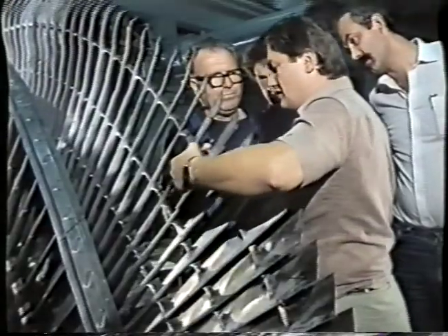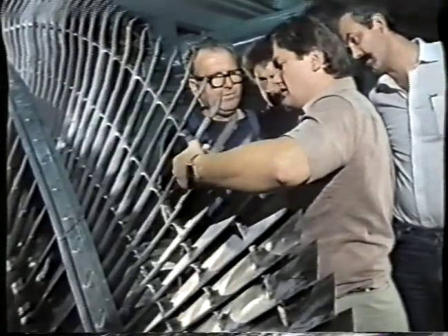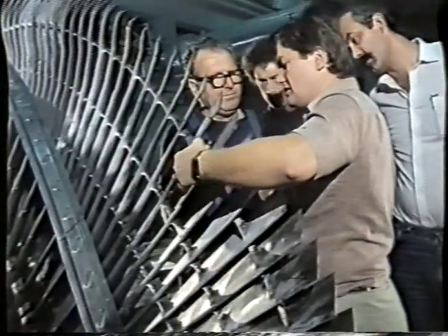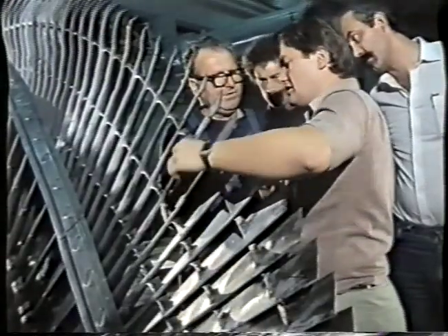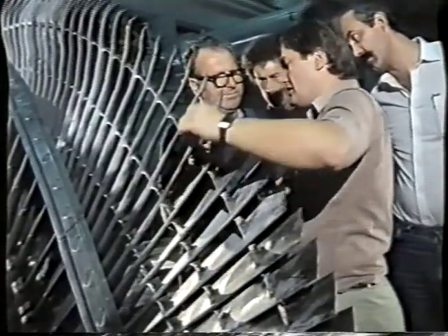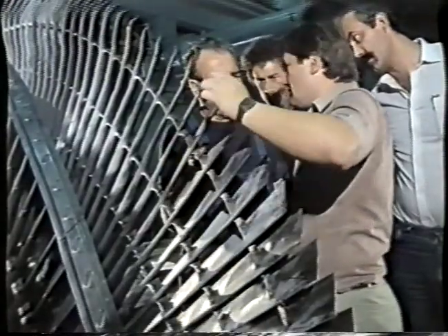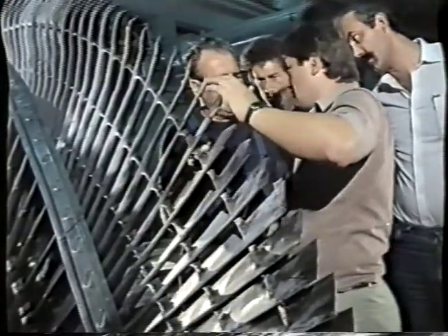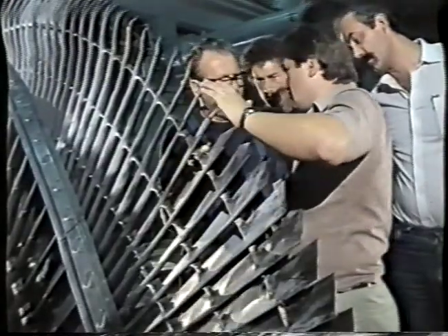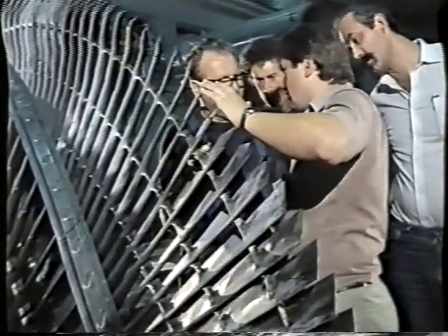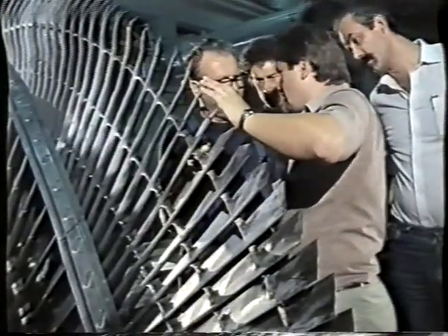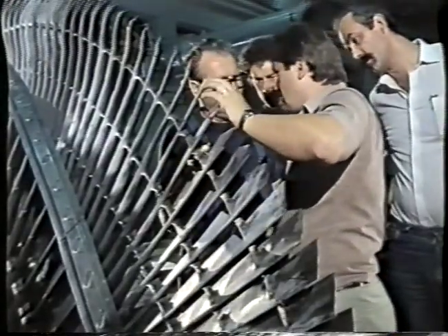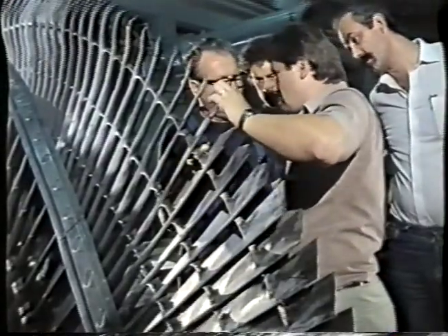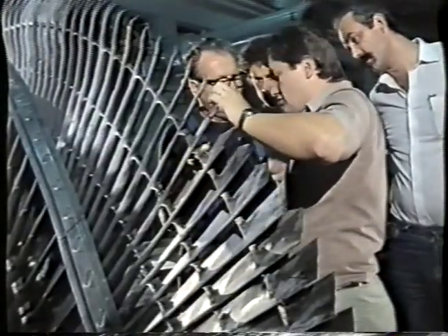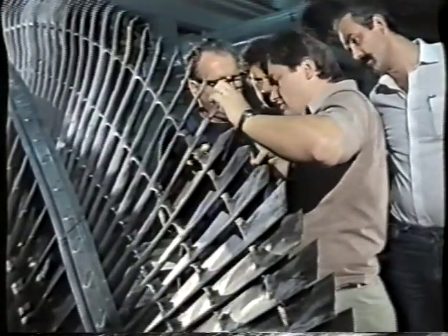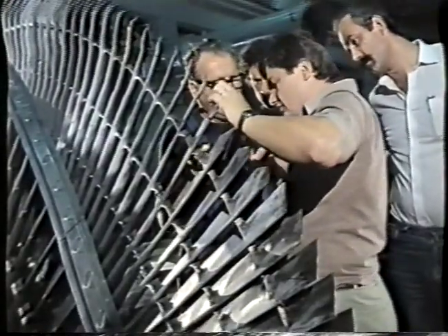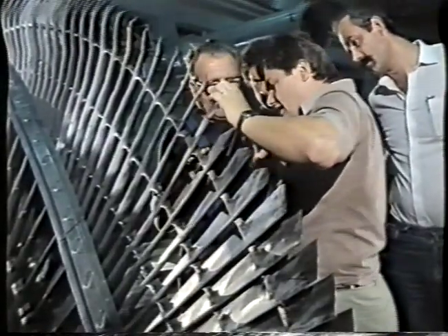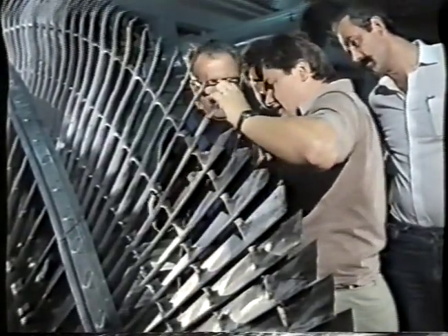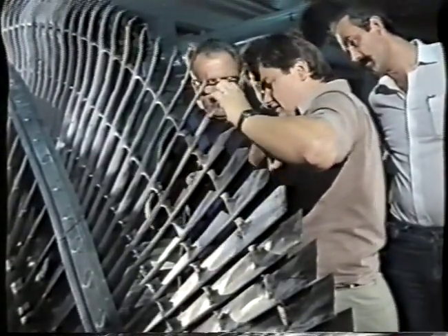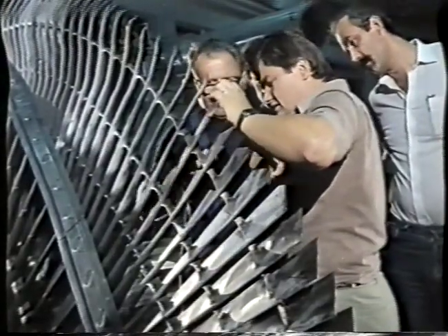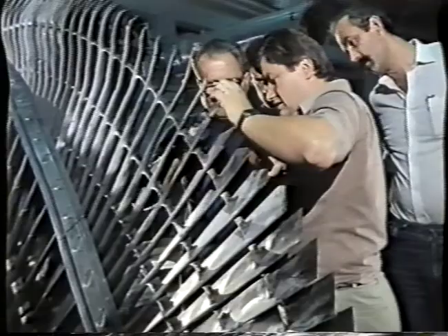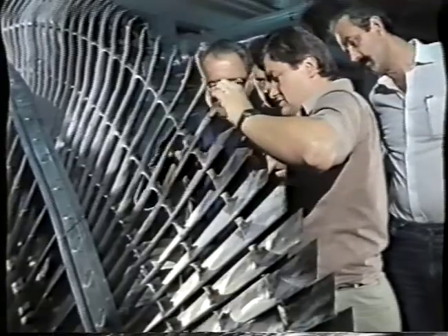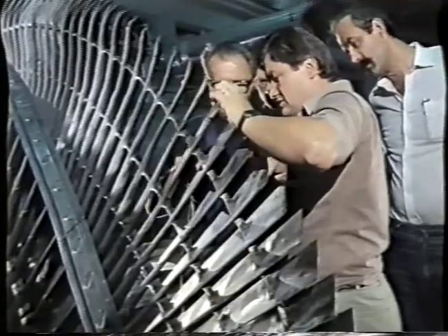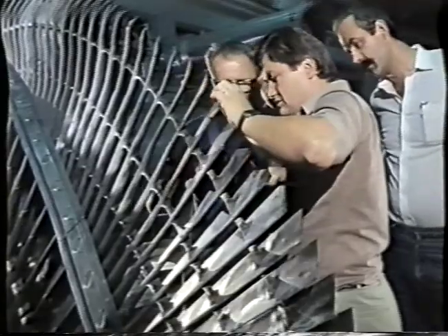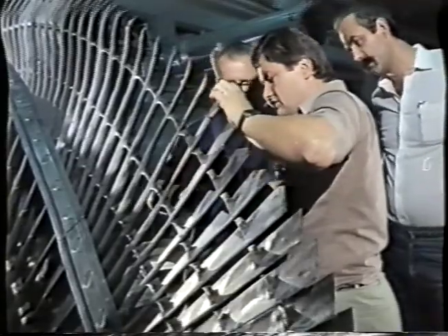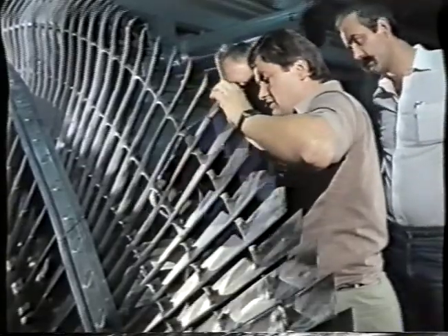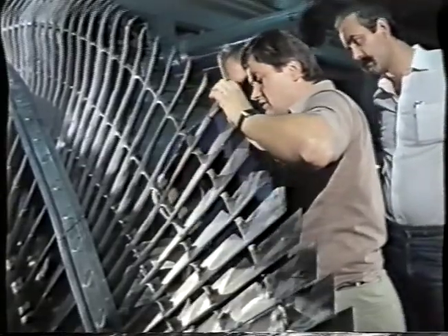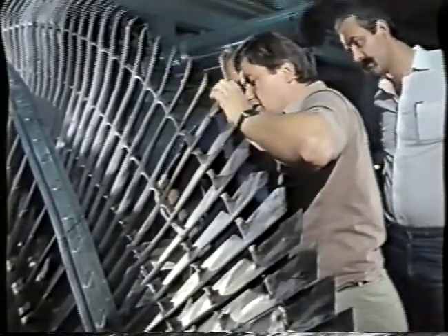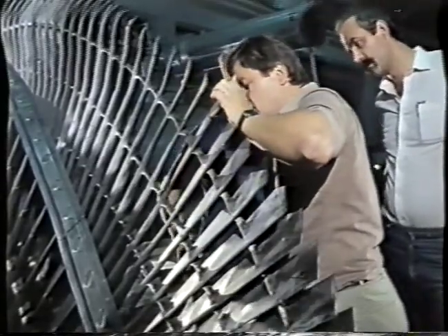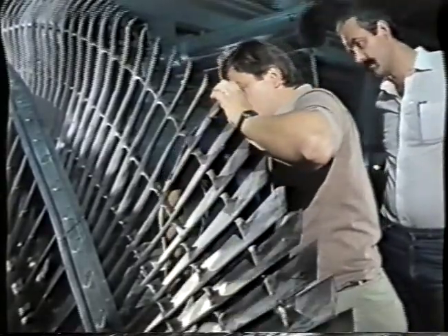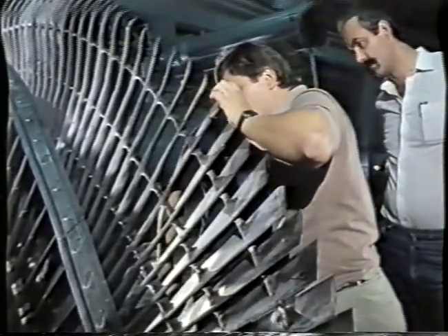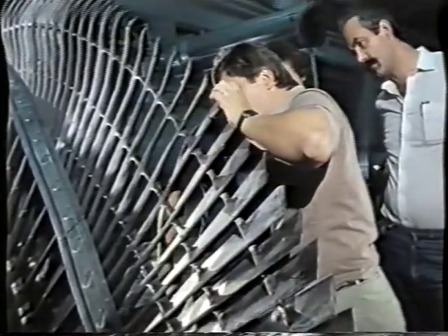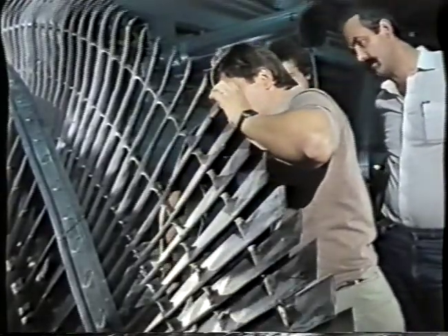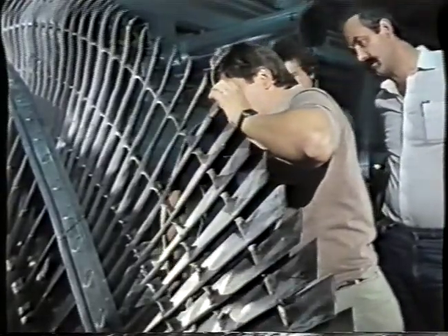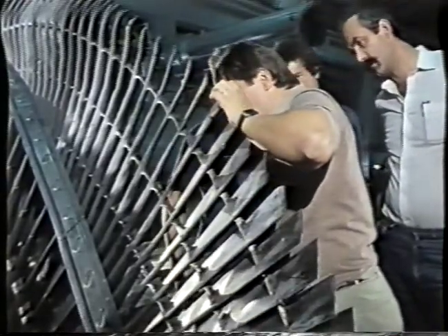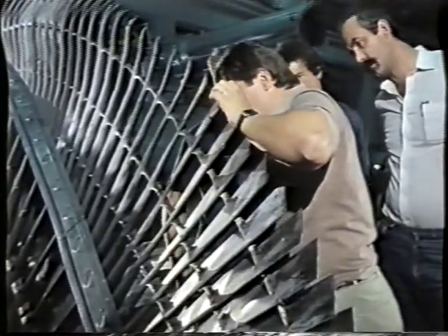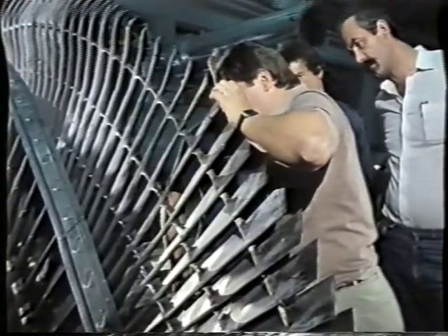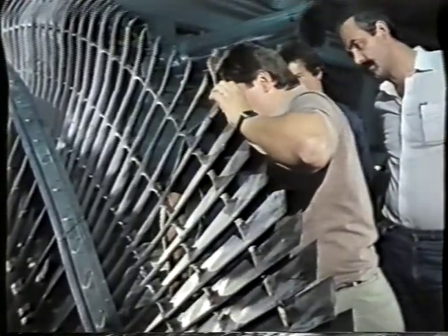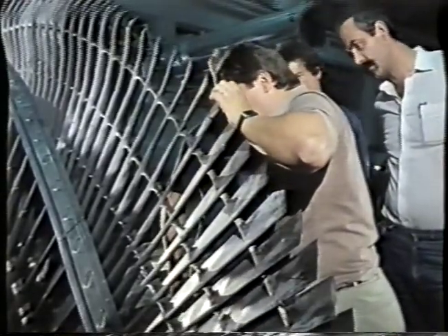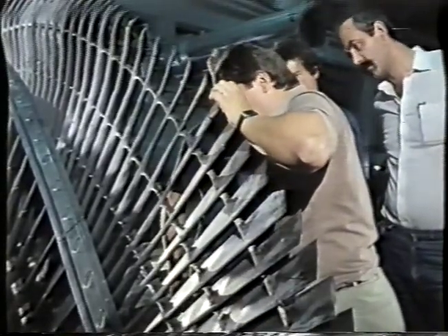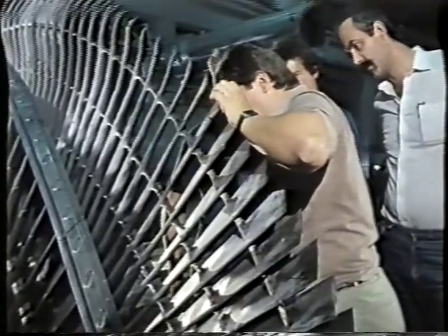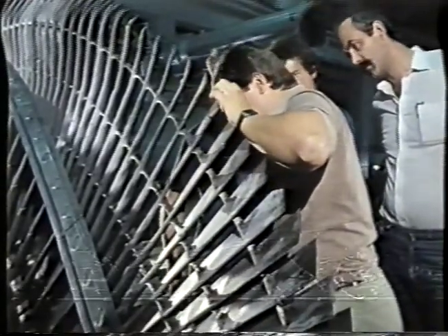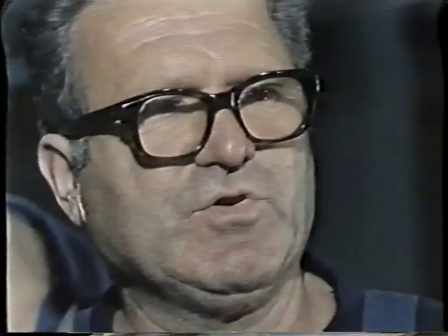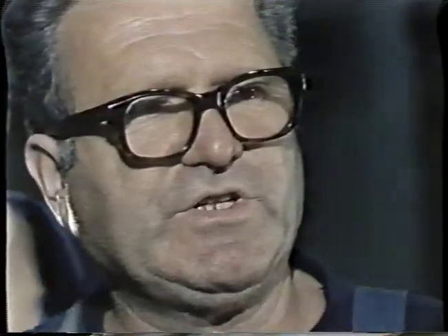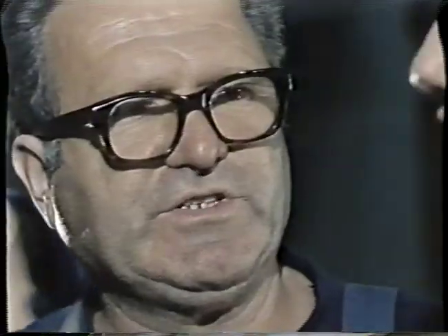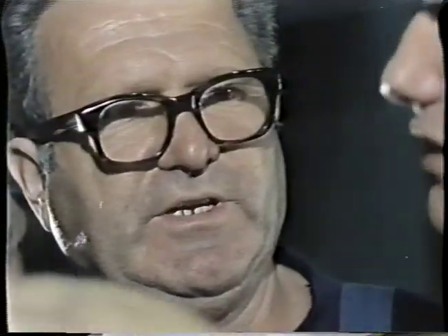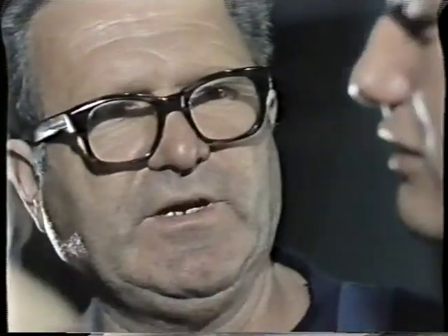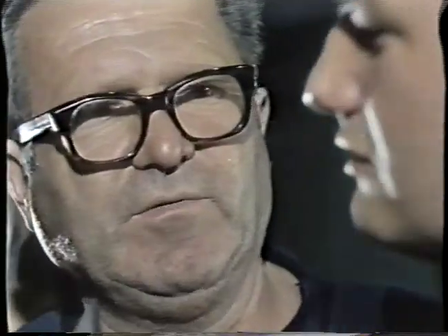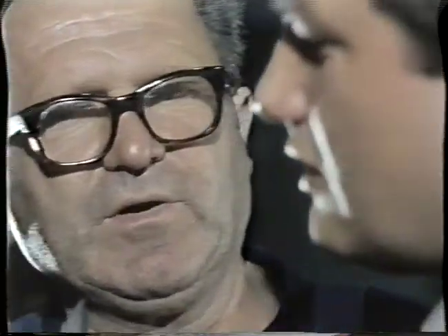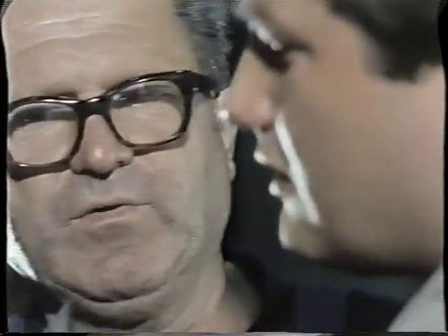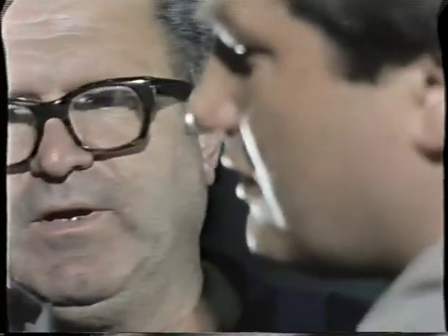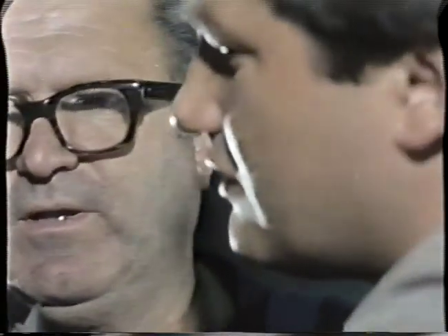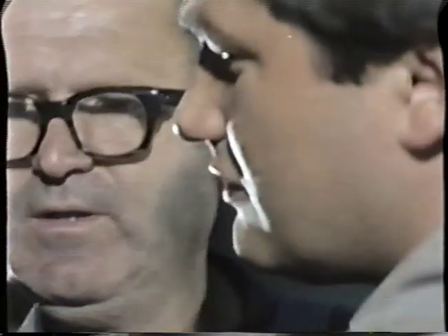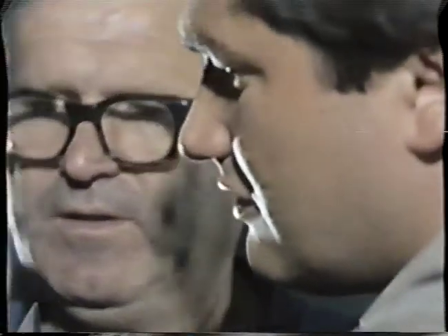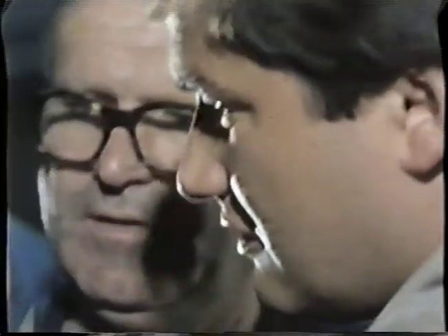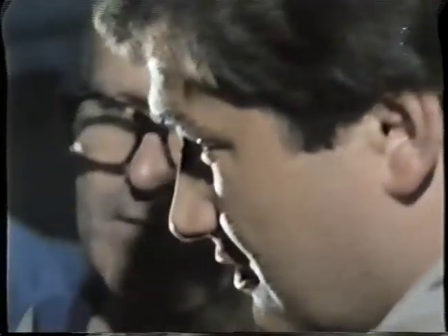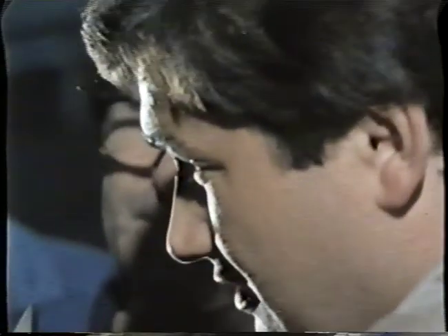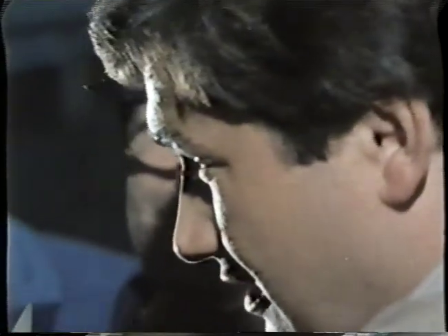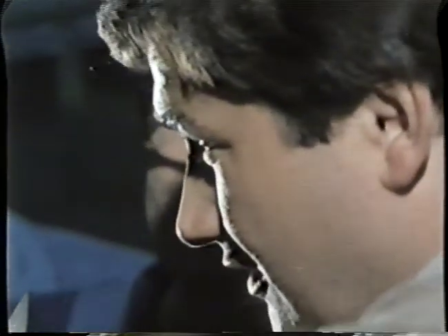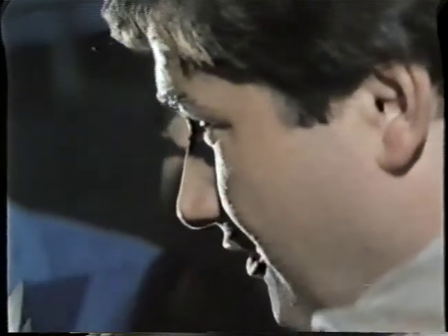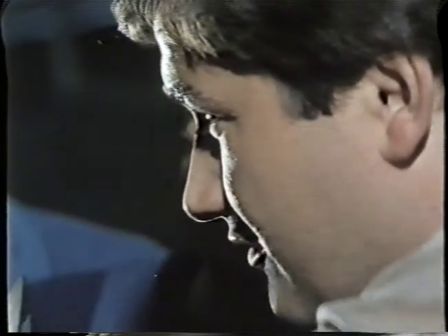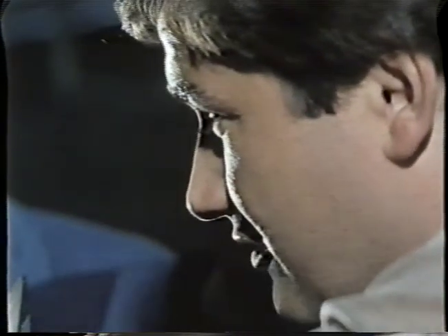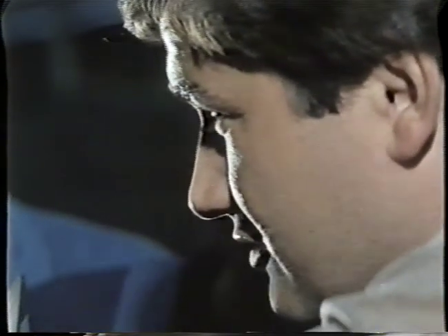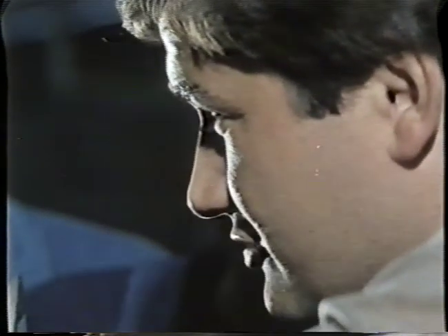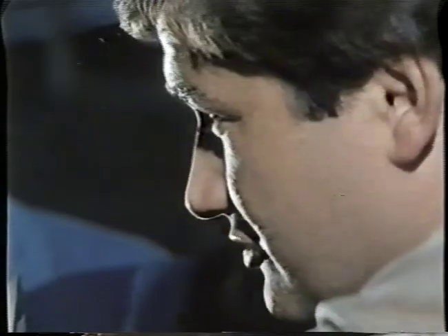Damage detected in the rotor and stator blades is carefully marked in order to facilitate repair or replacement.